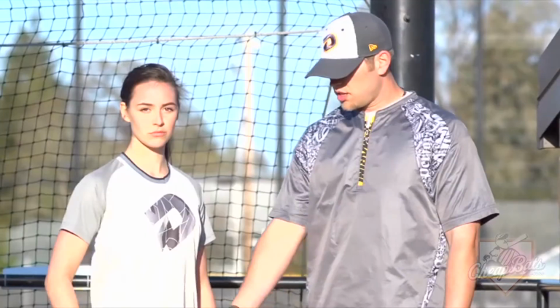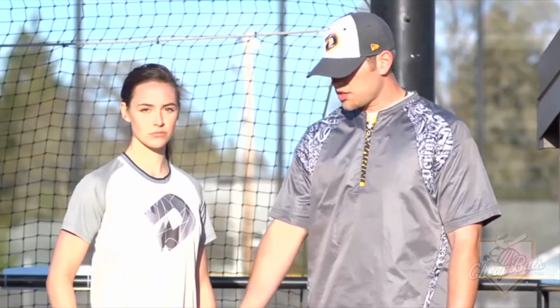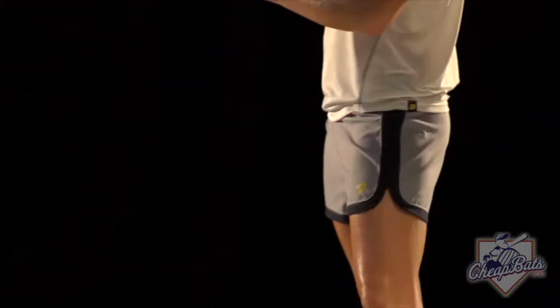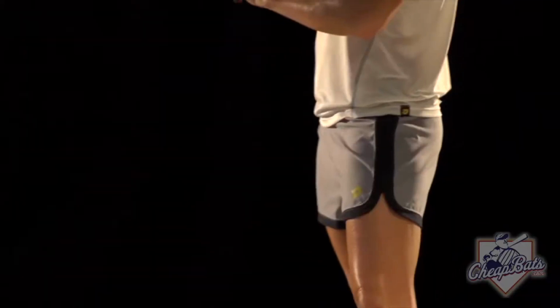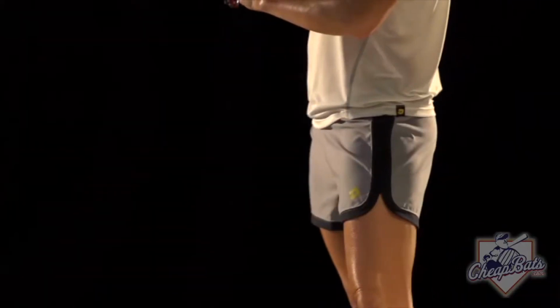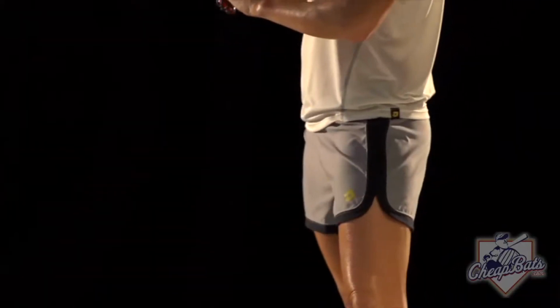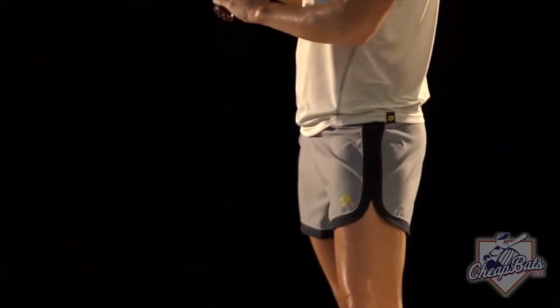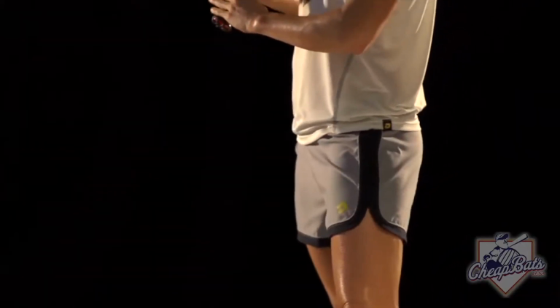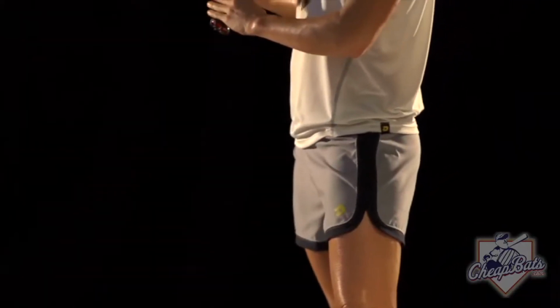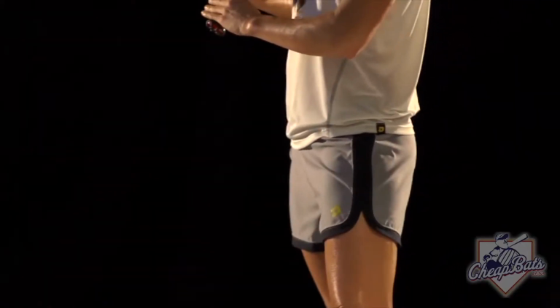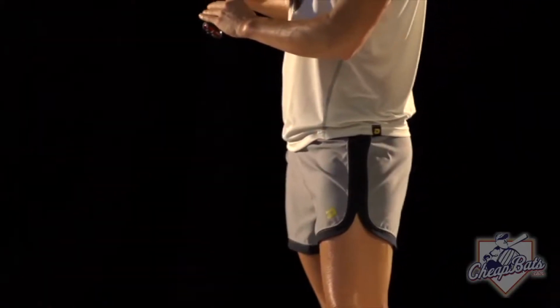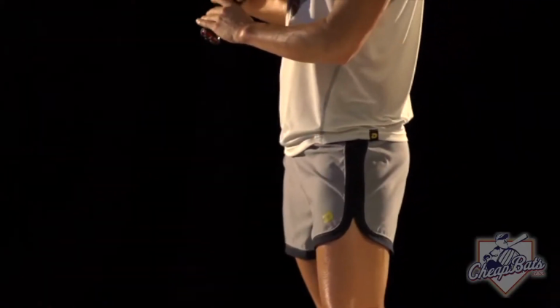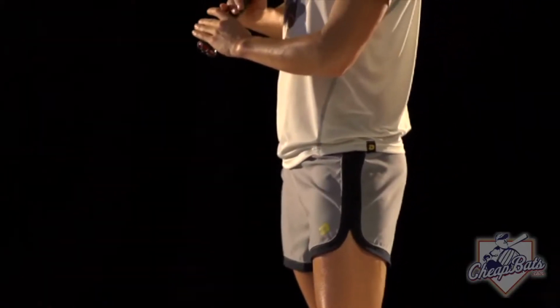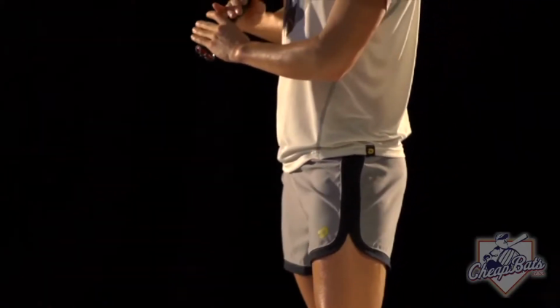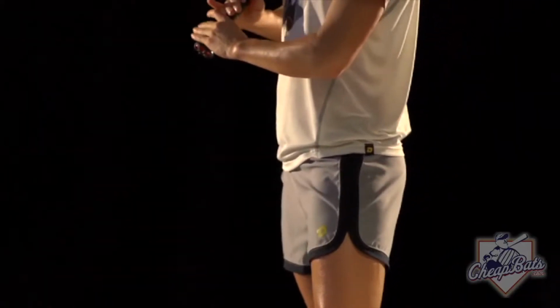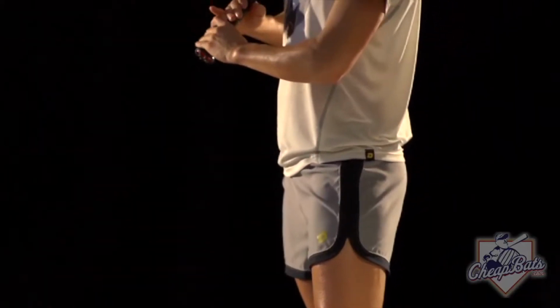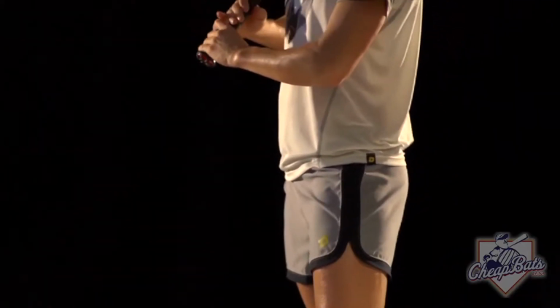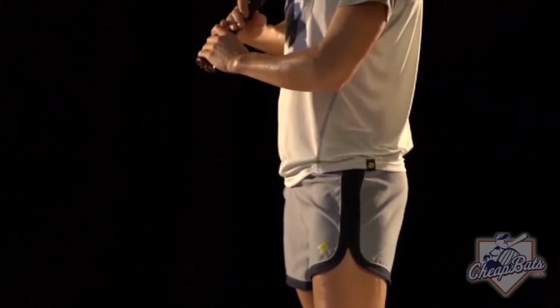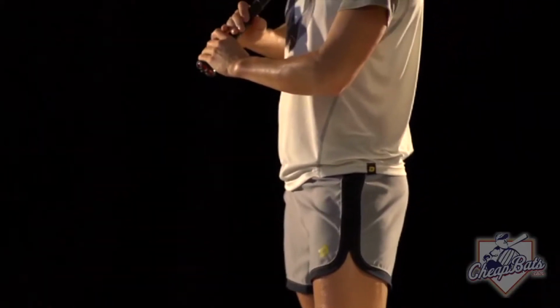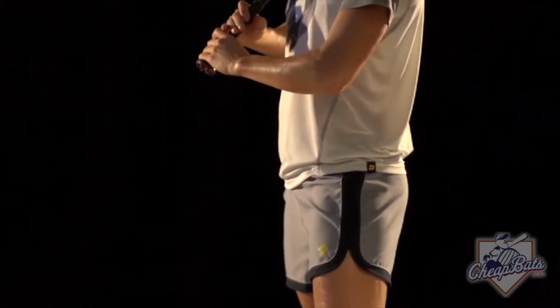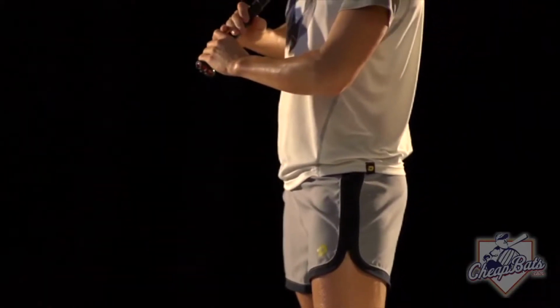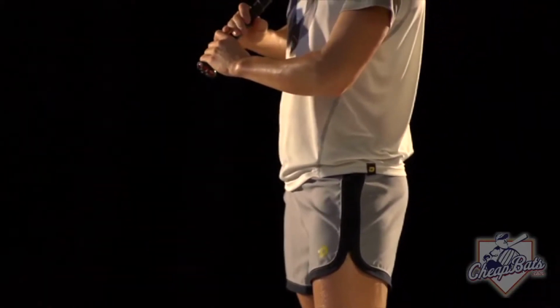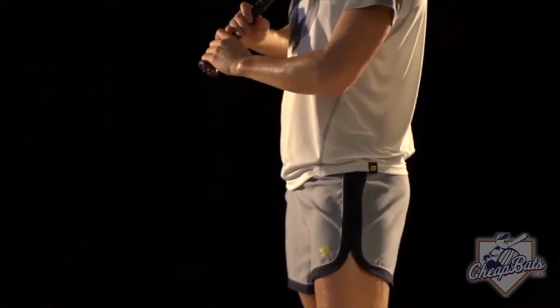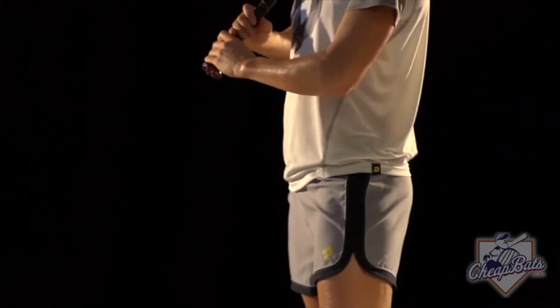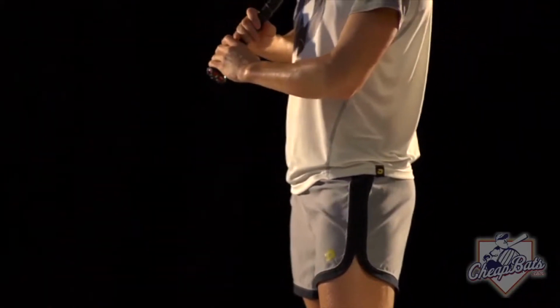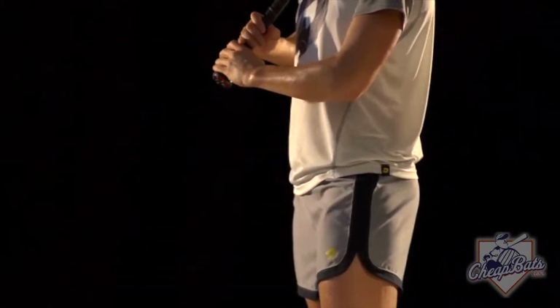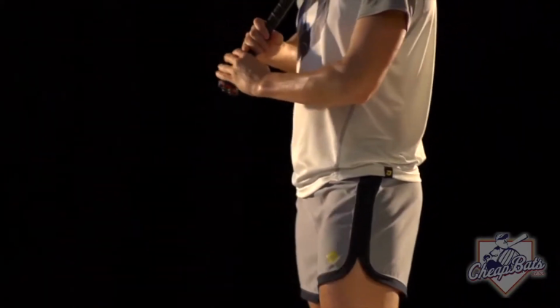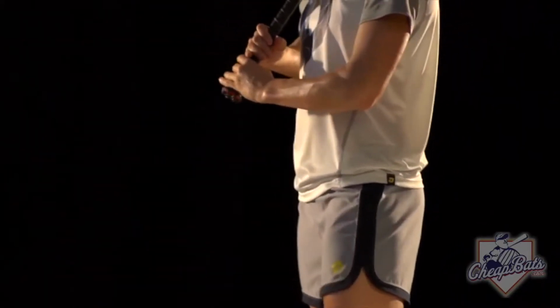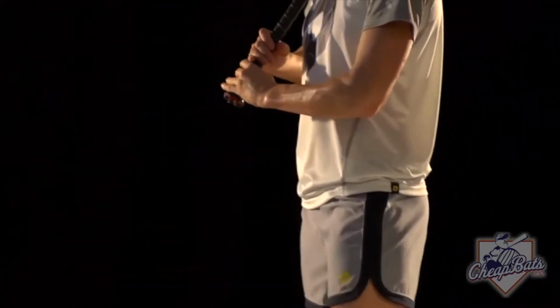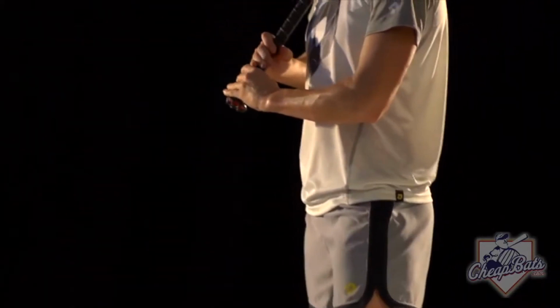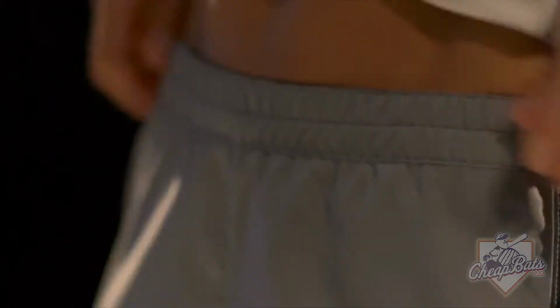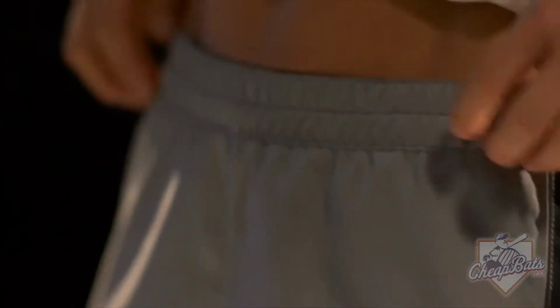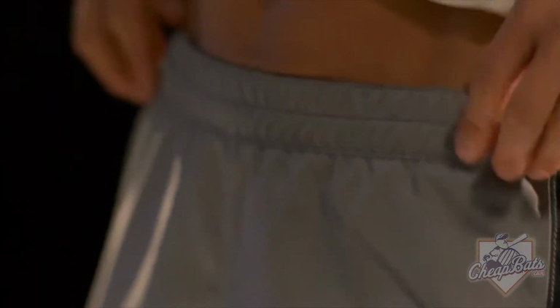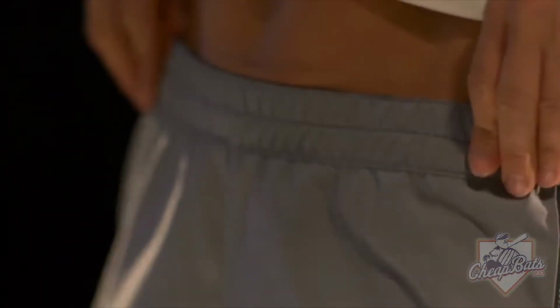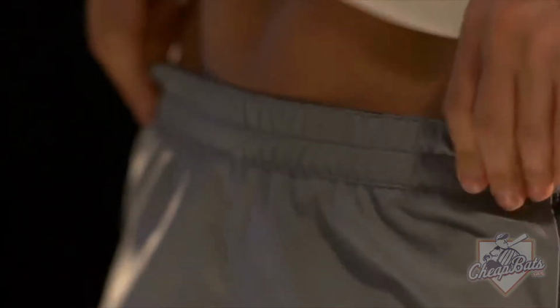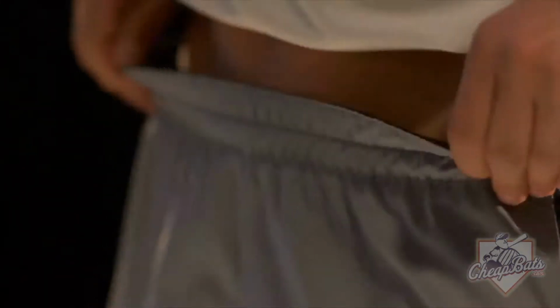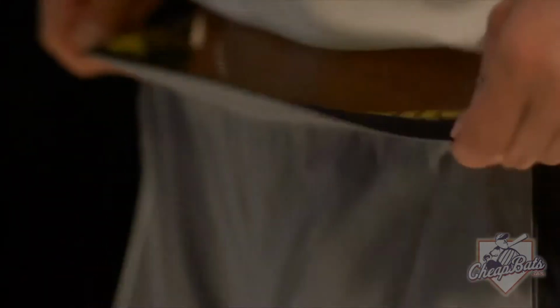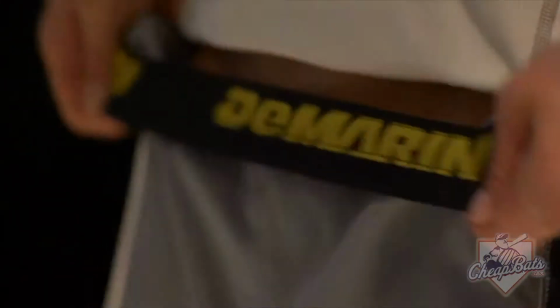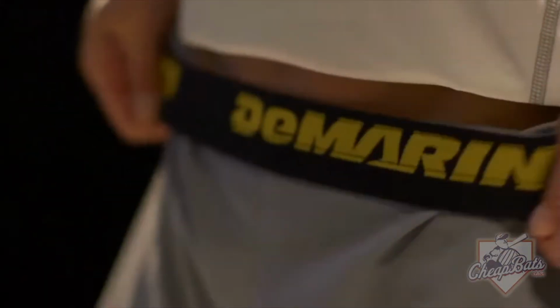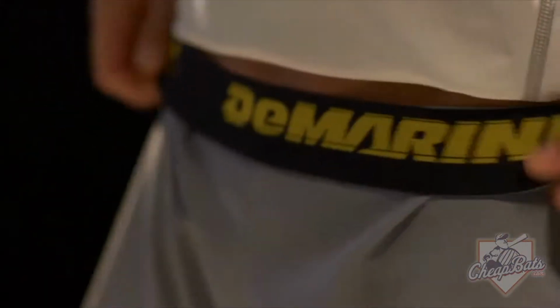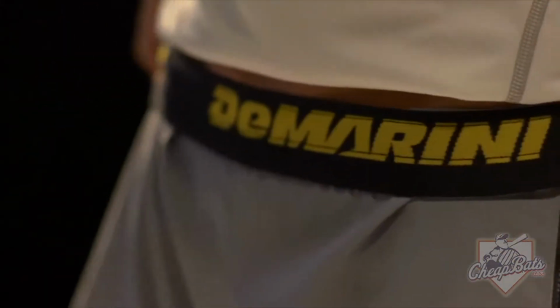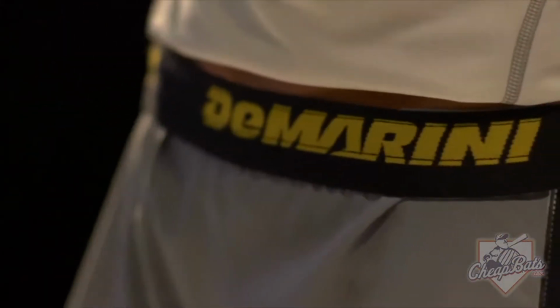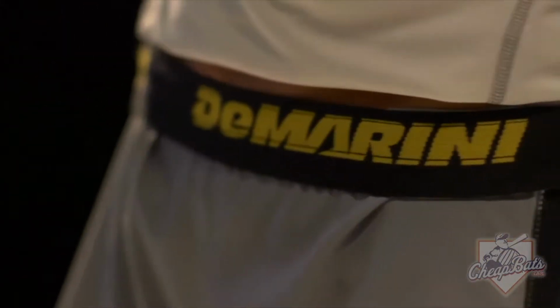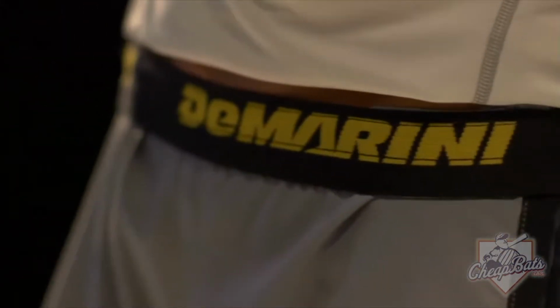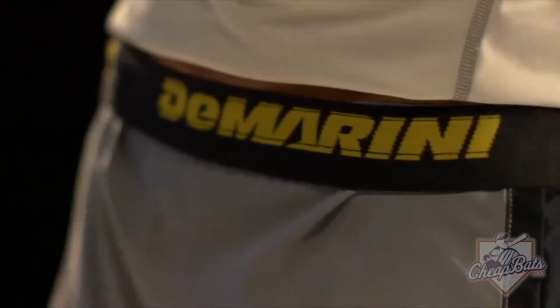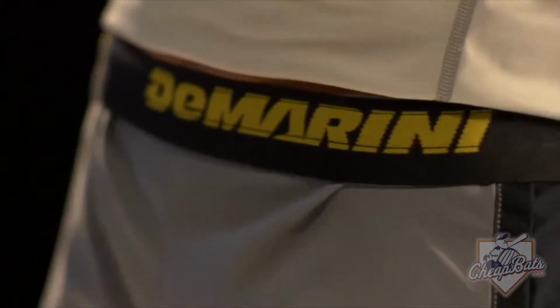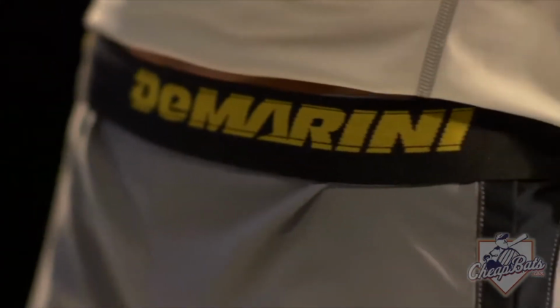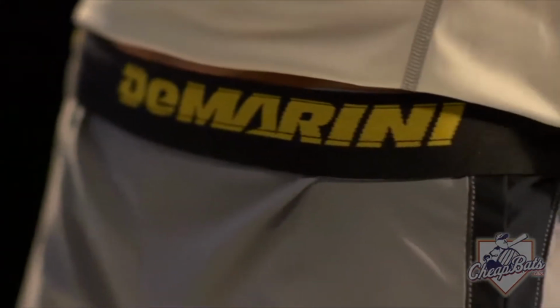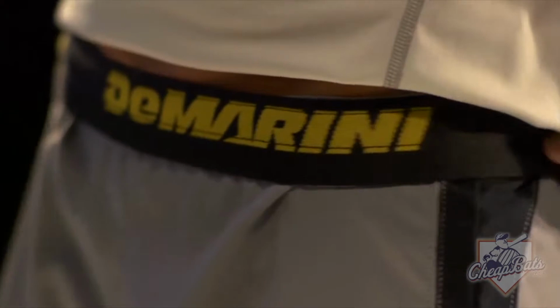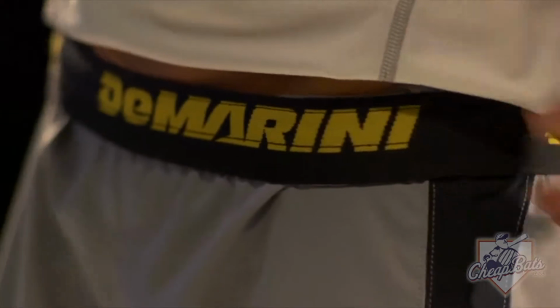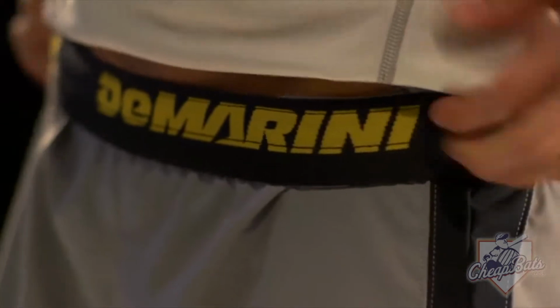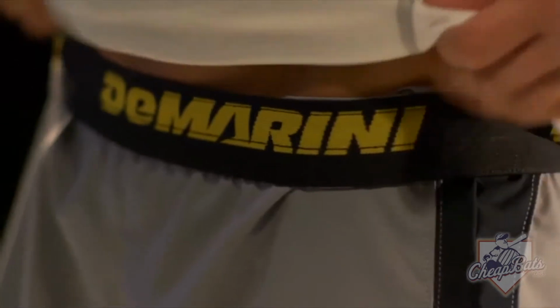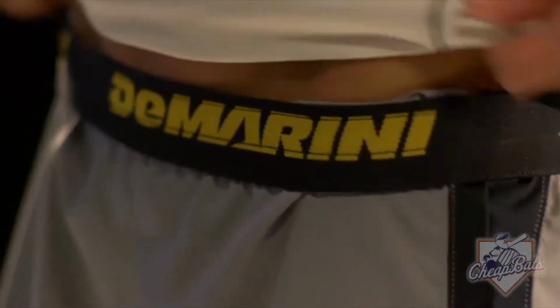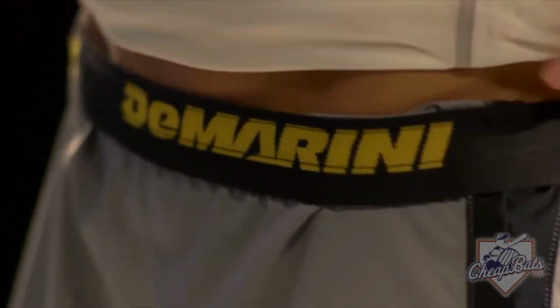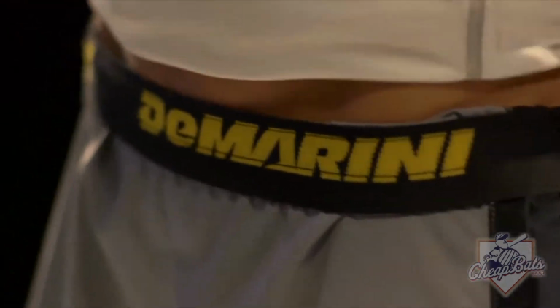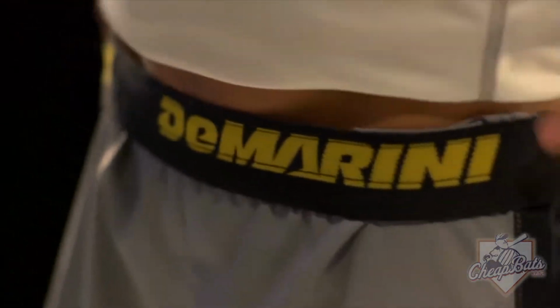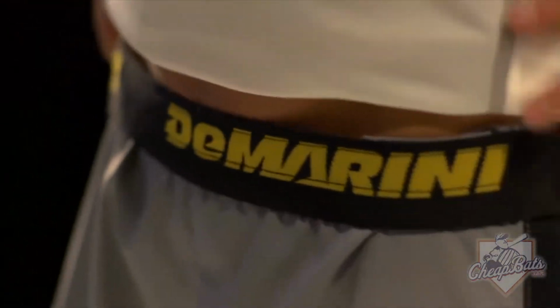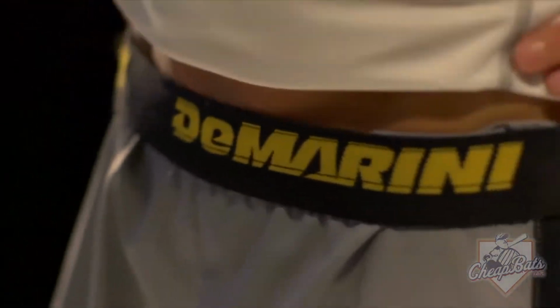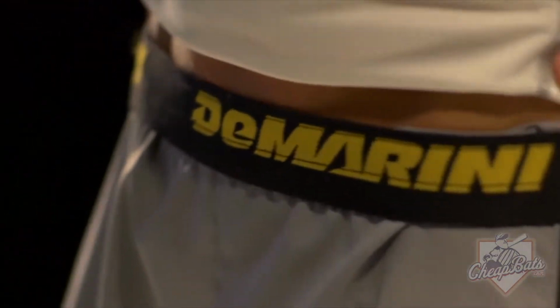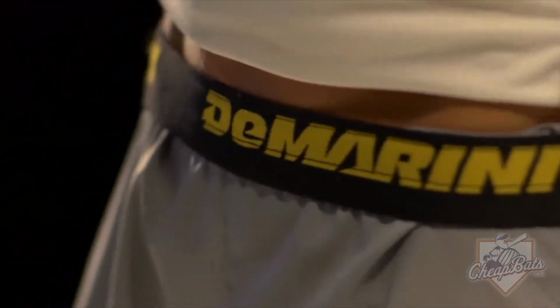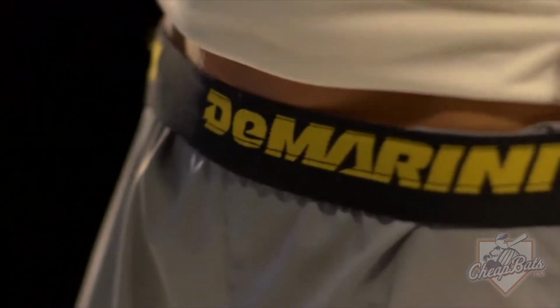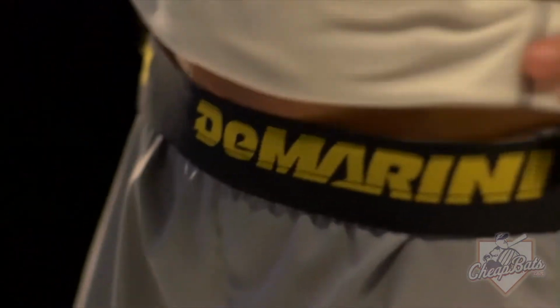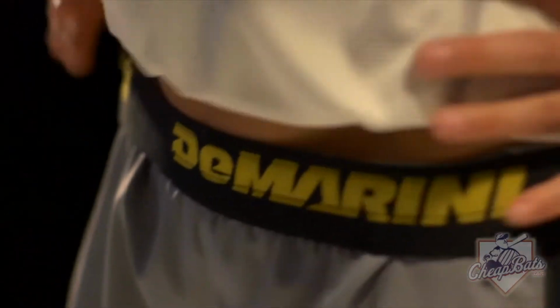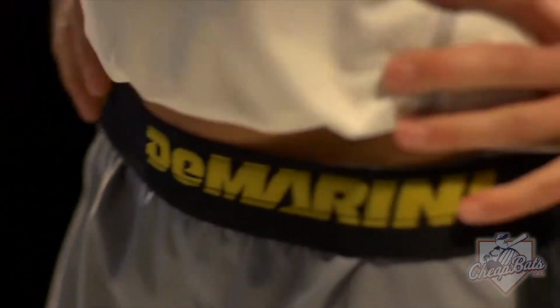The shorts are a four-way stretch fabric, nice and smooth. Got a rollover waistband with some nice graphics on there for you guys.